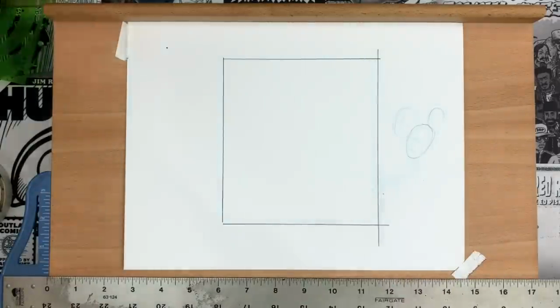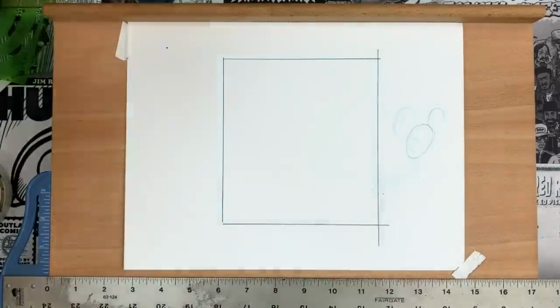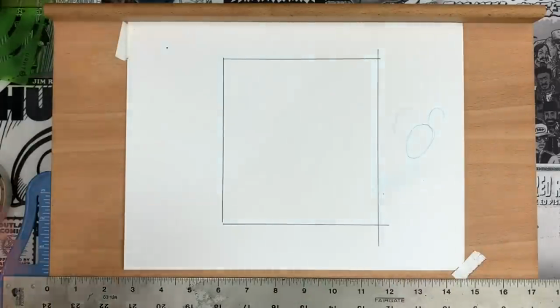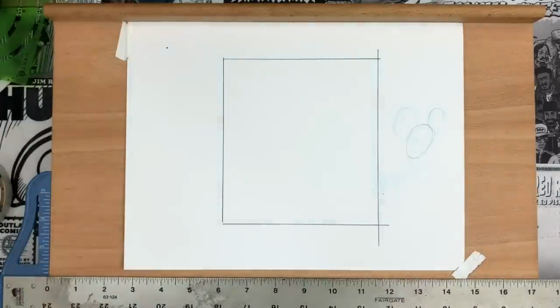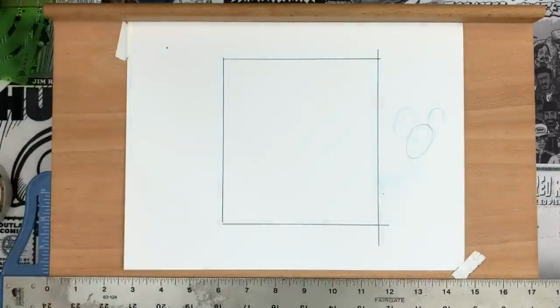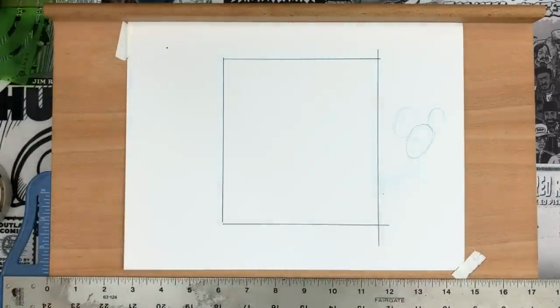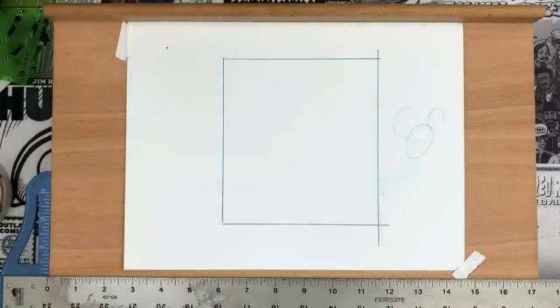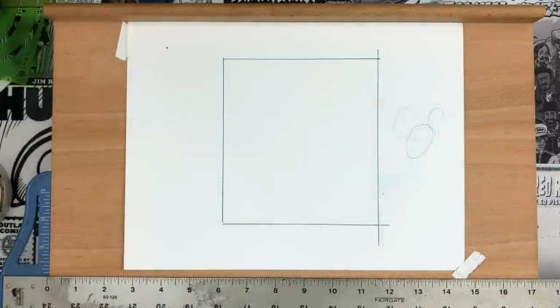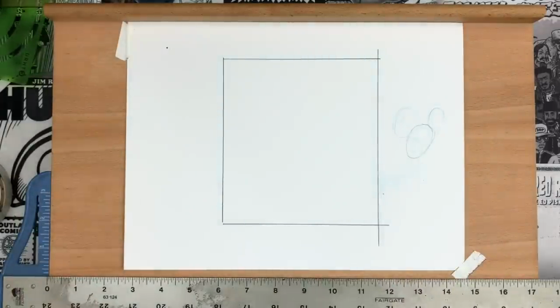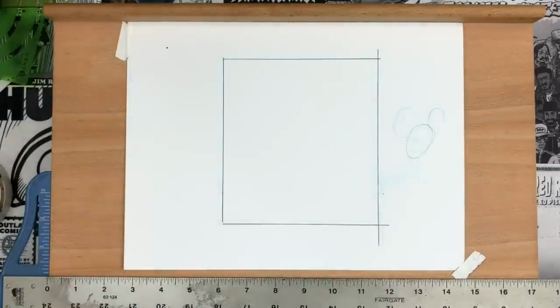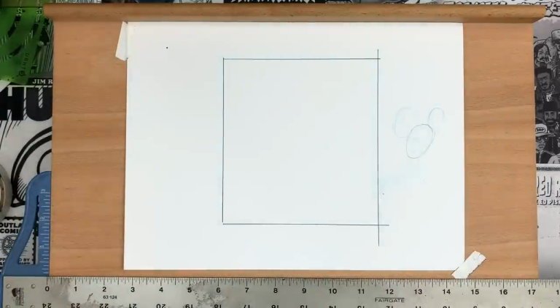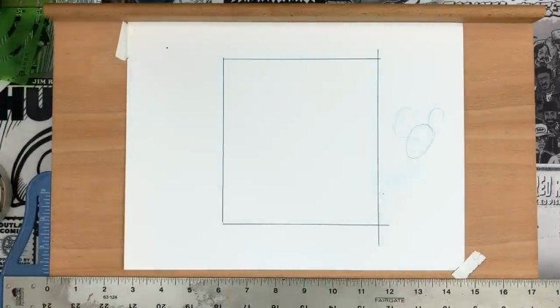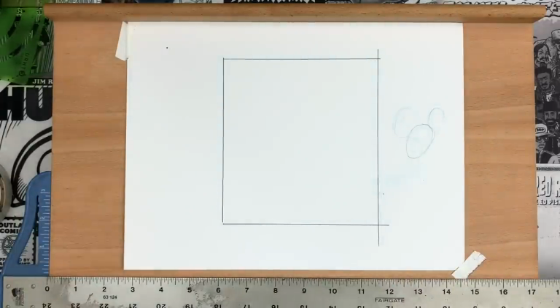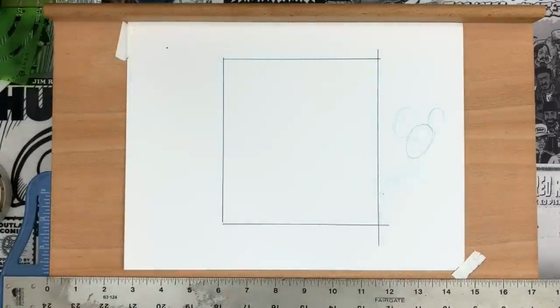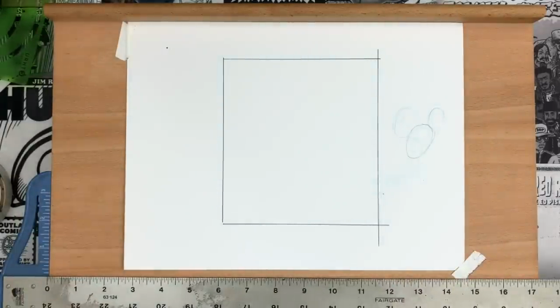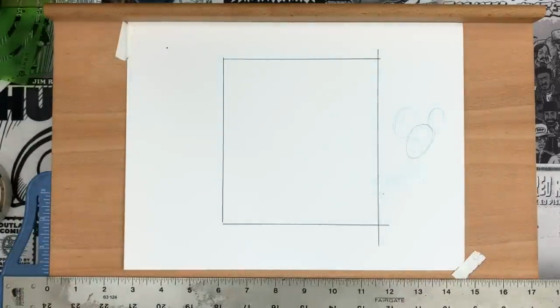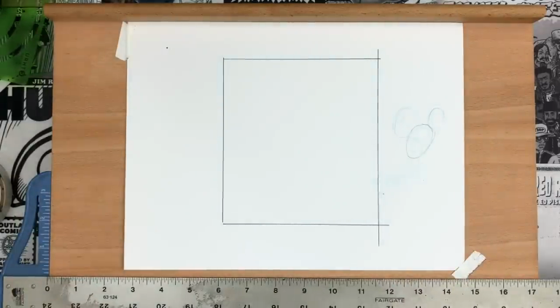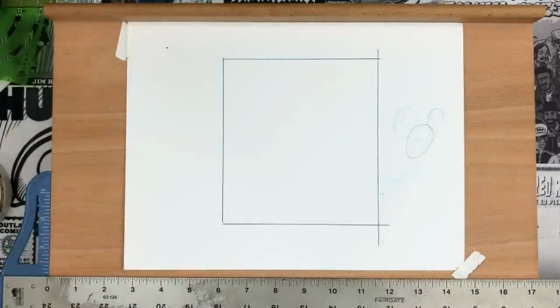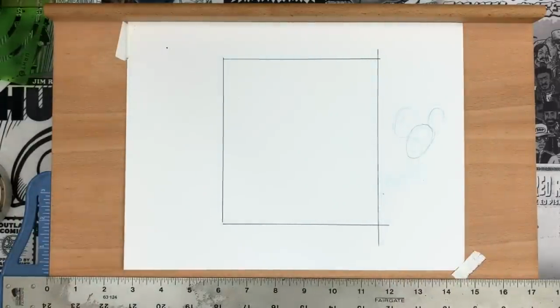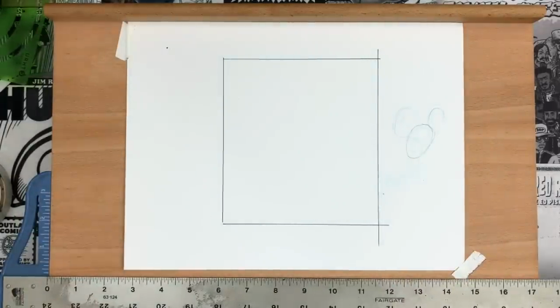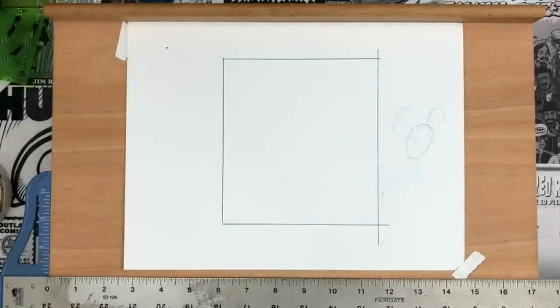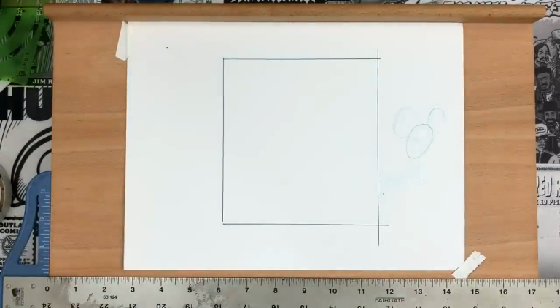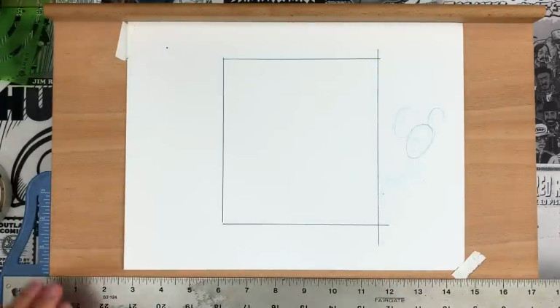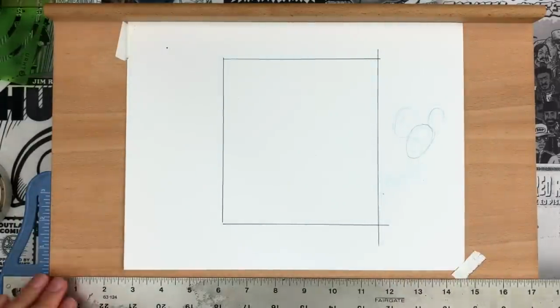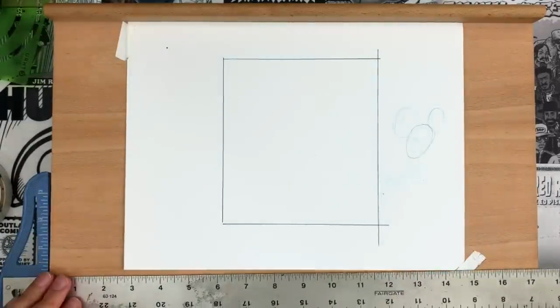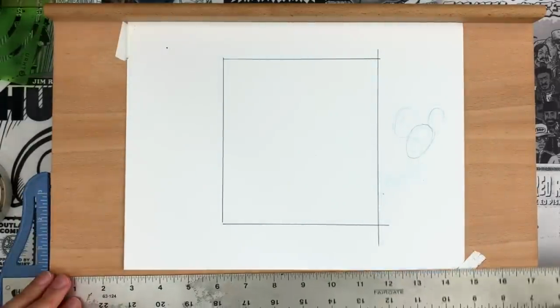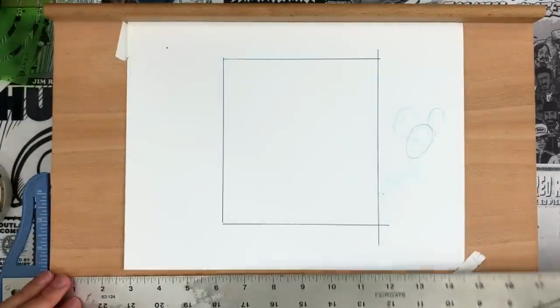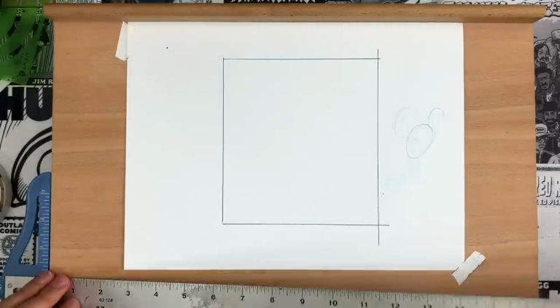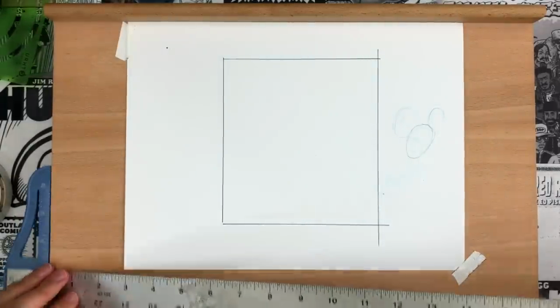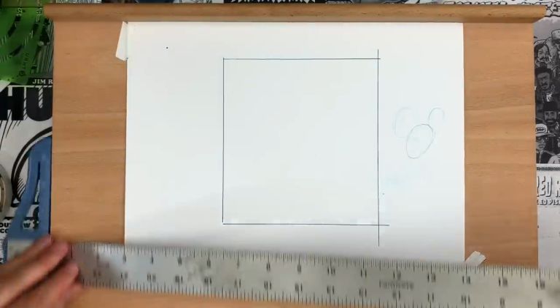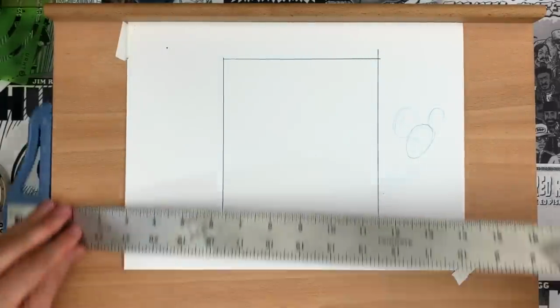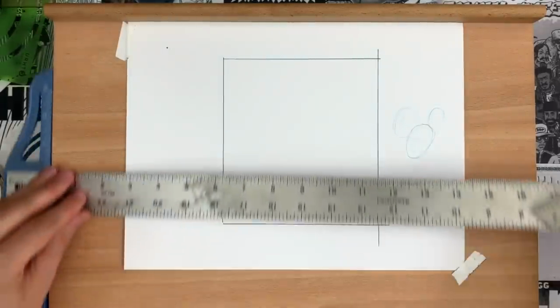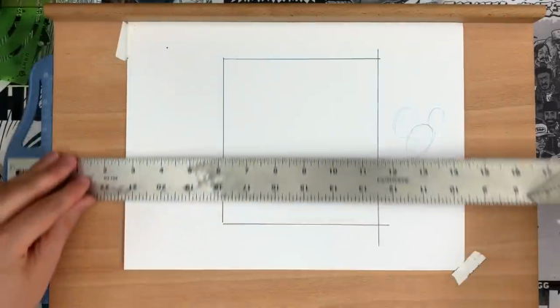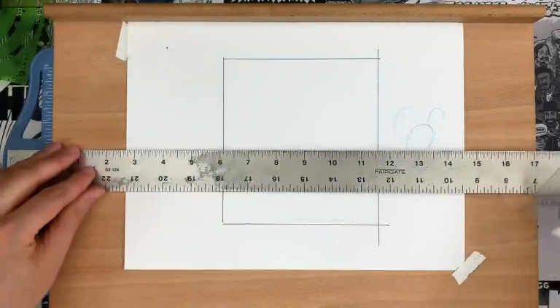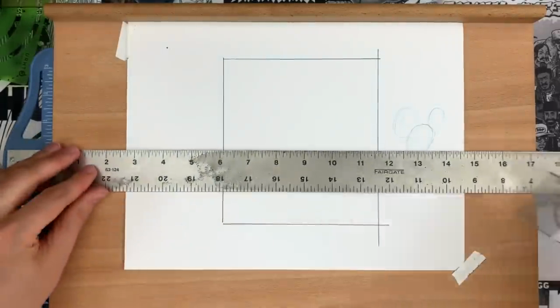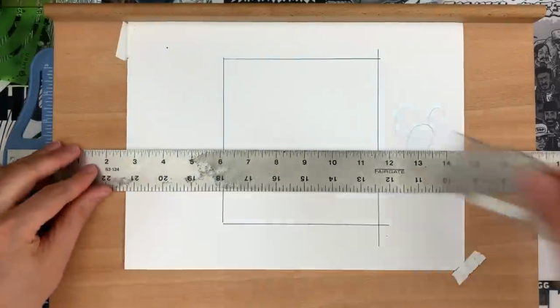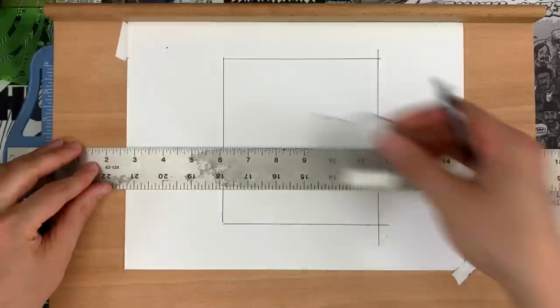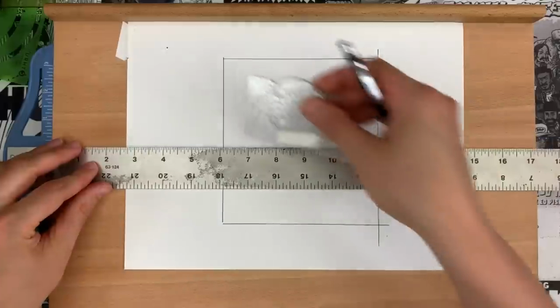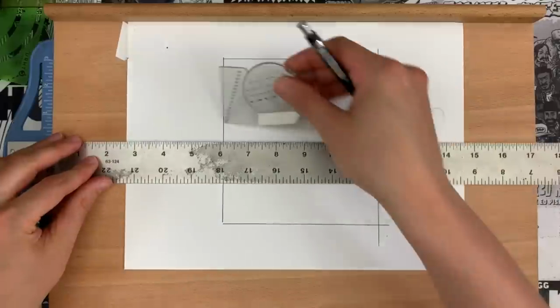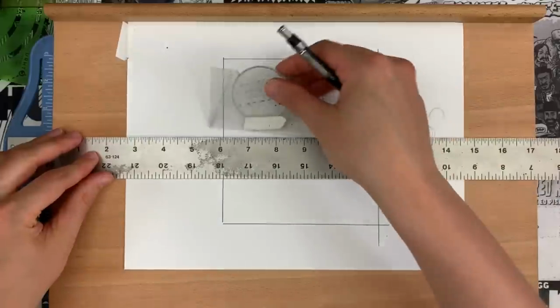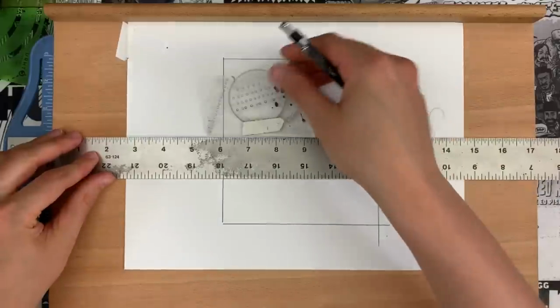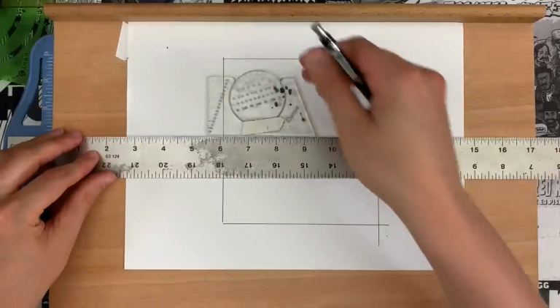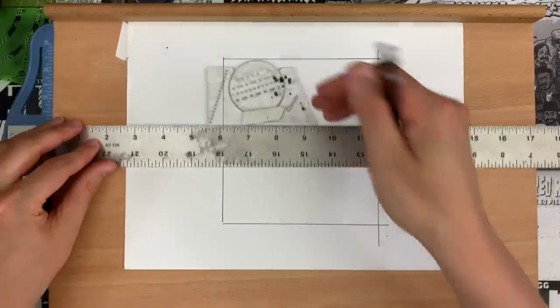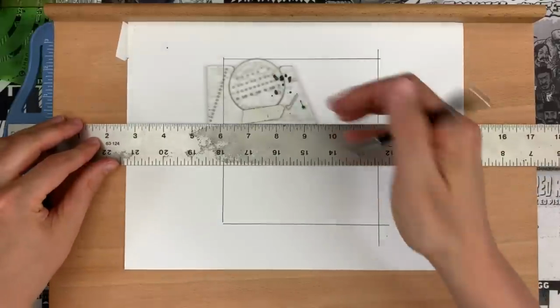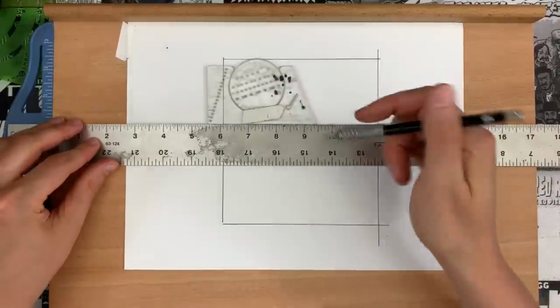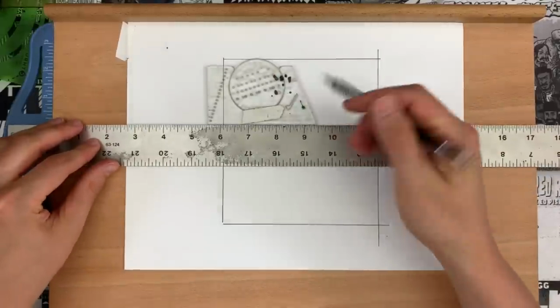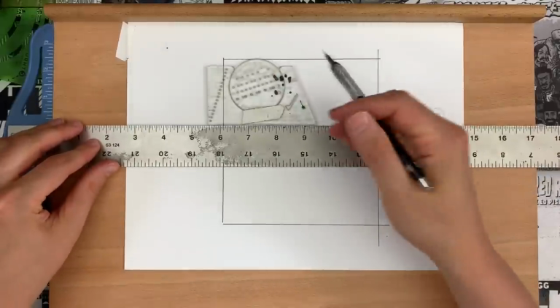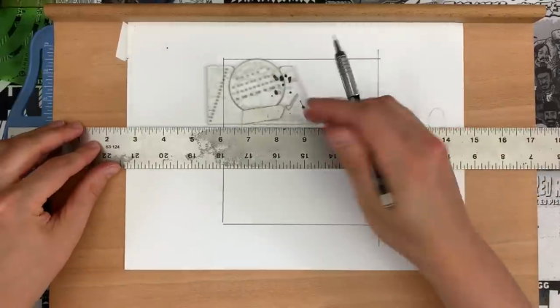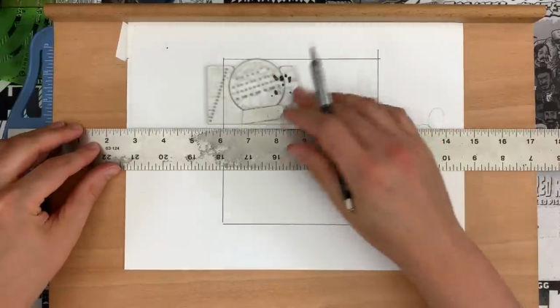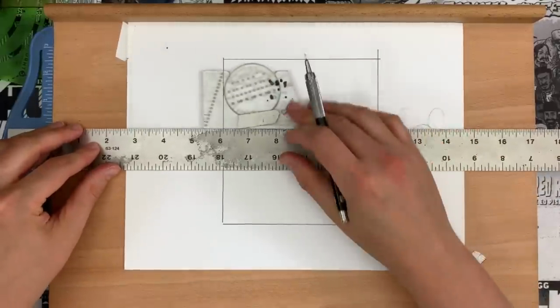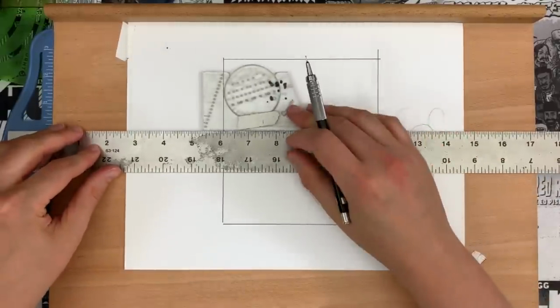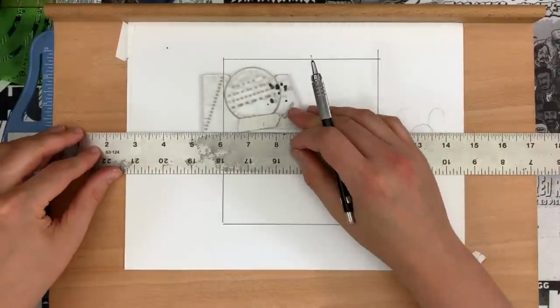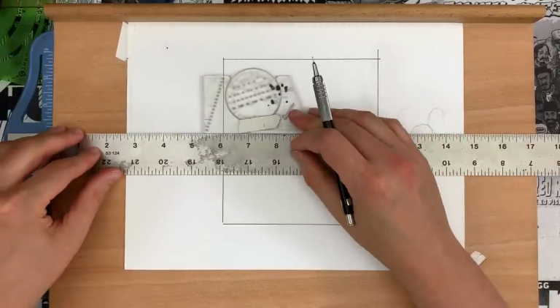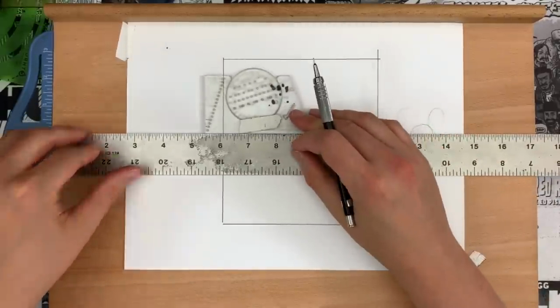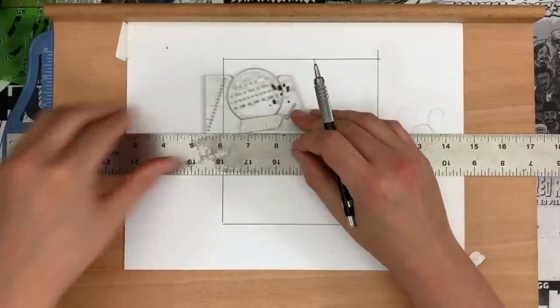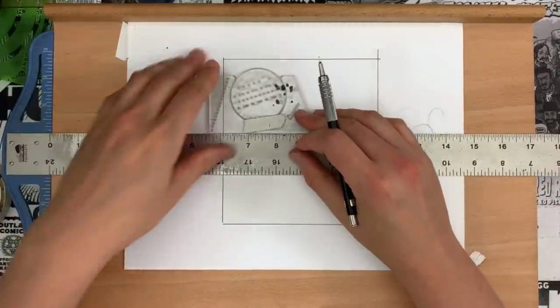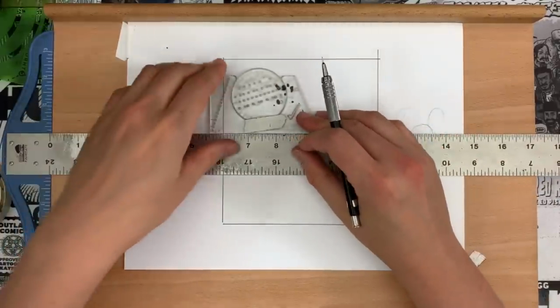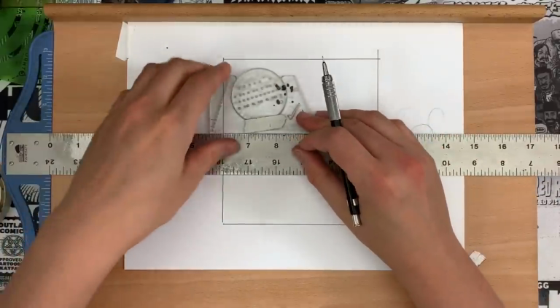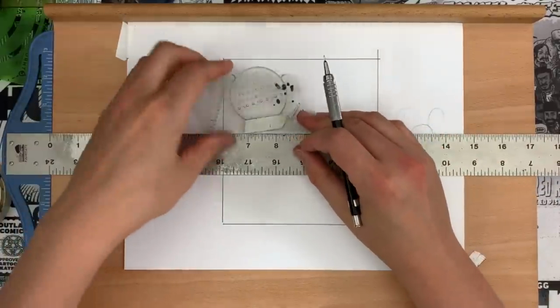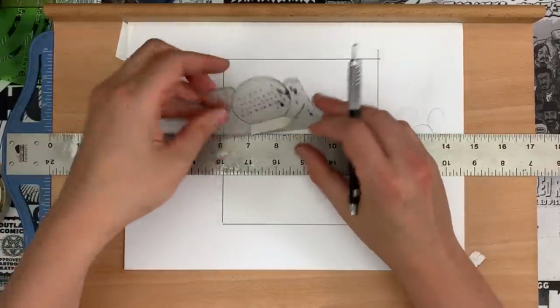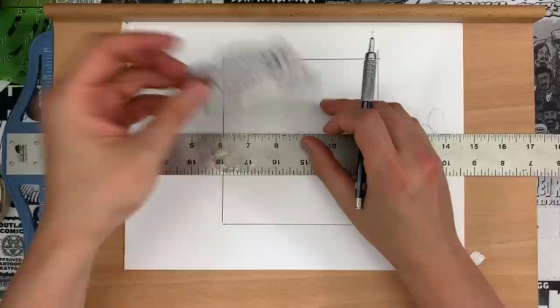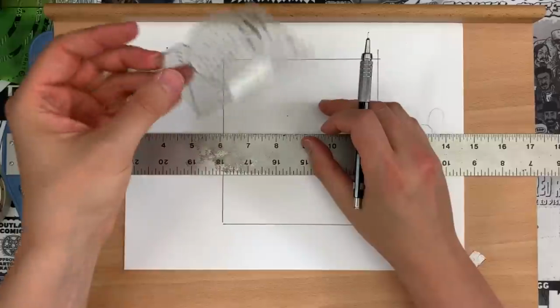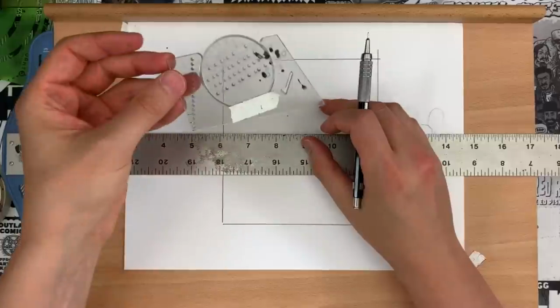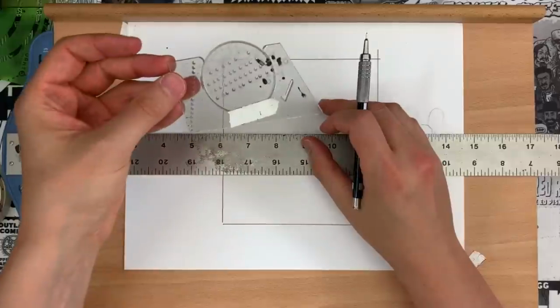I didn't bring my triangle today. I have a 30-60-degree drafting triangle that I use, and it's probably my most used tool.